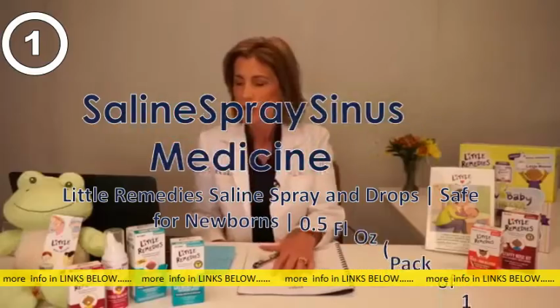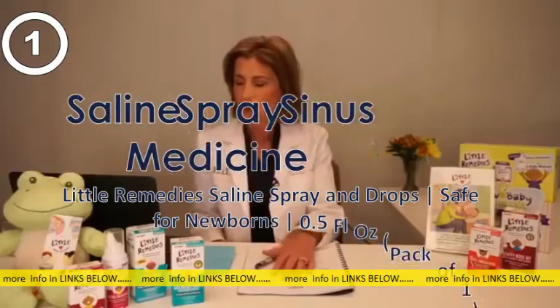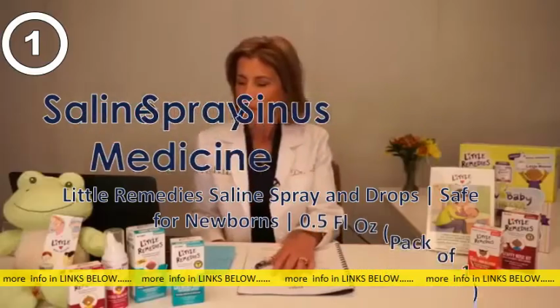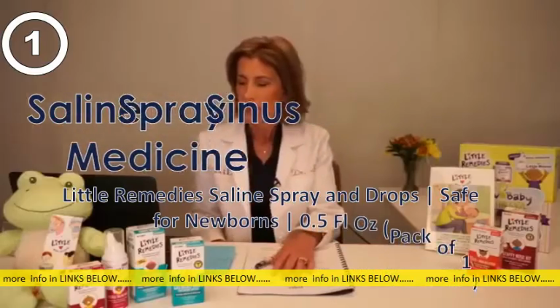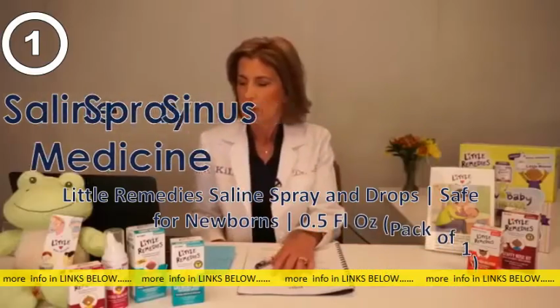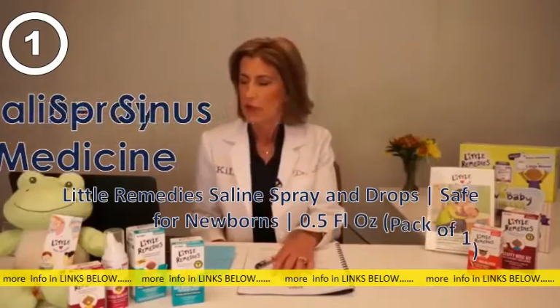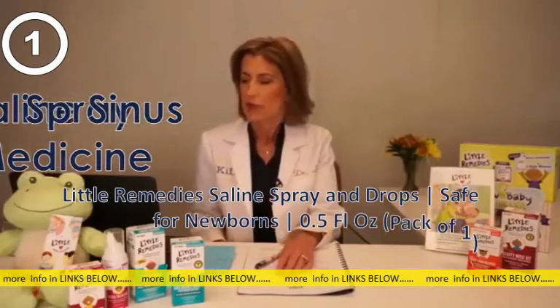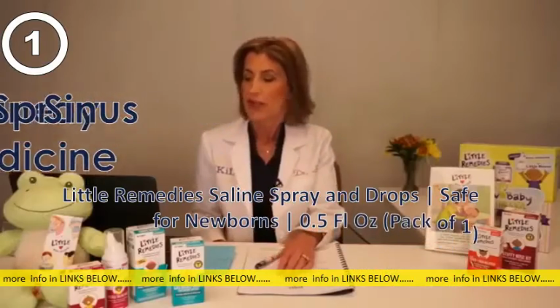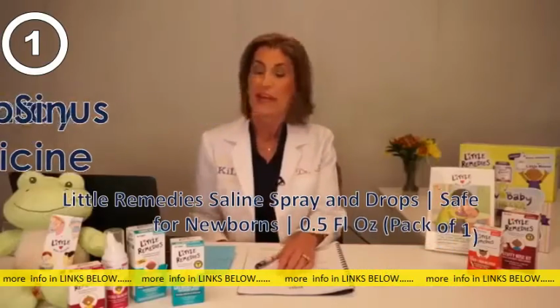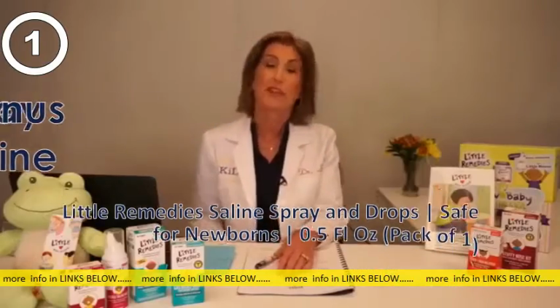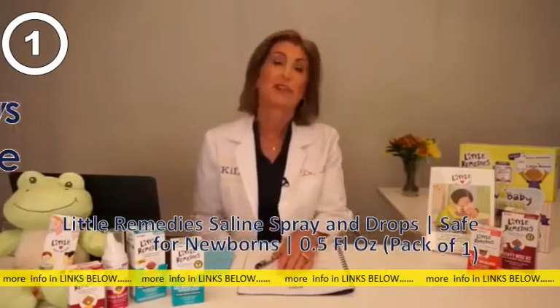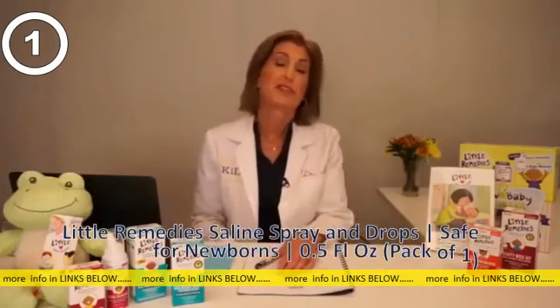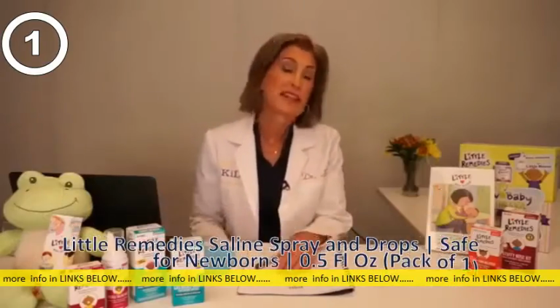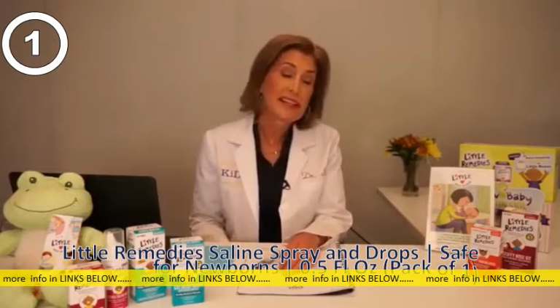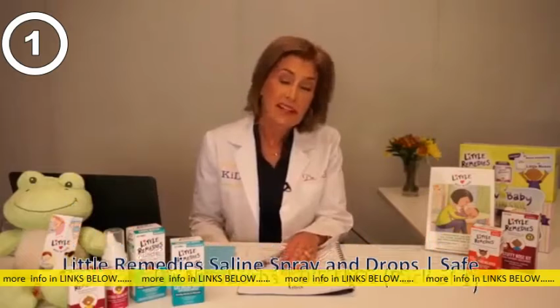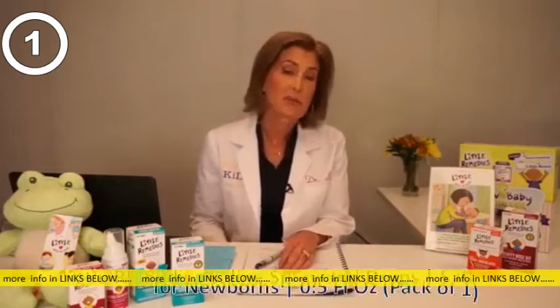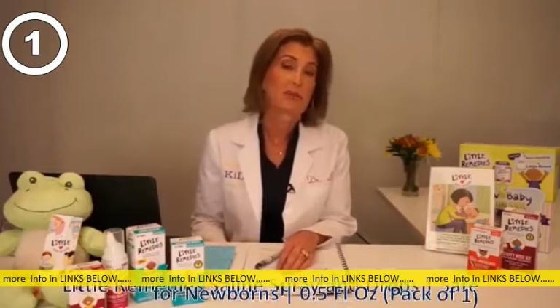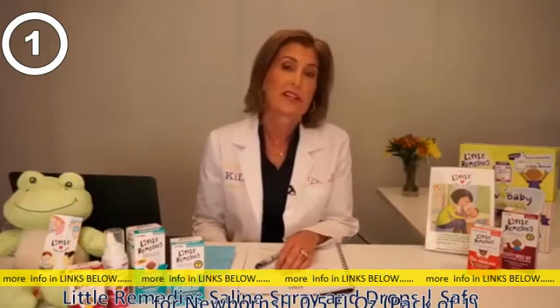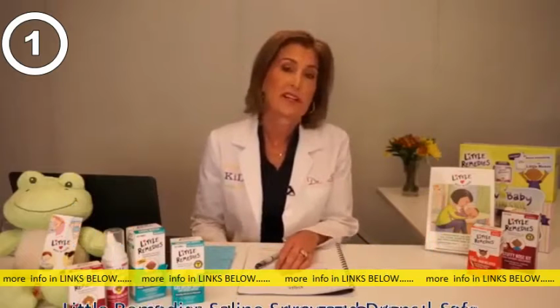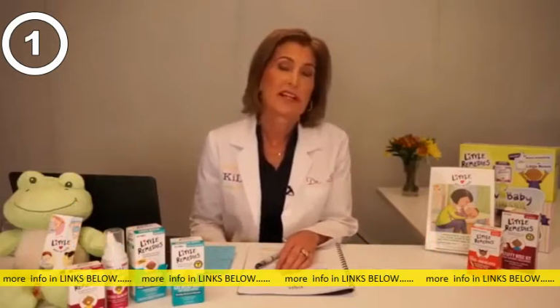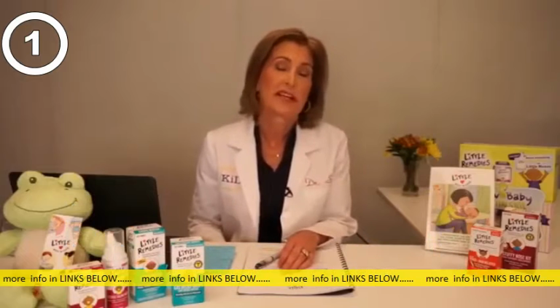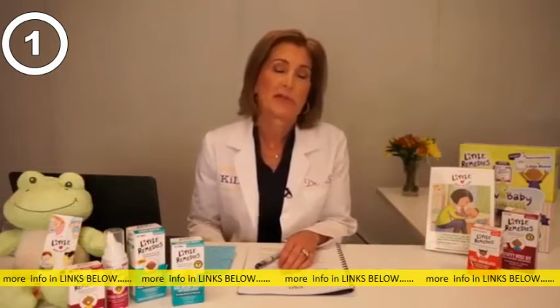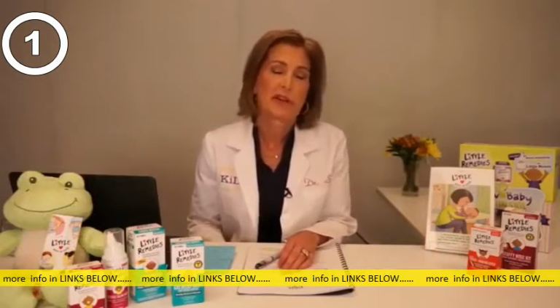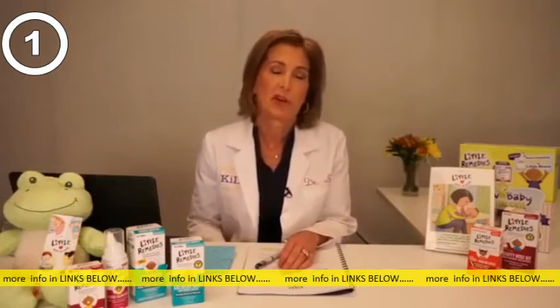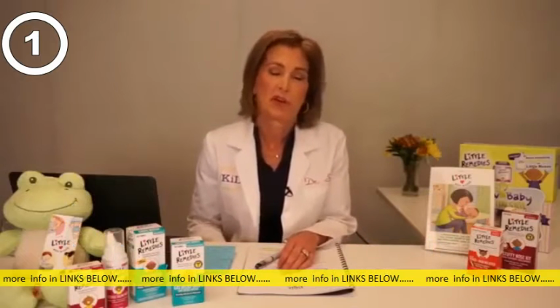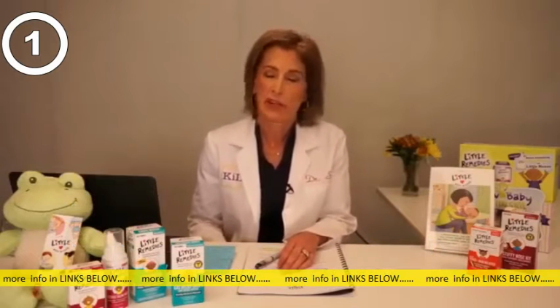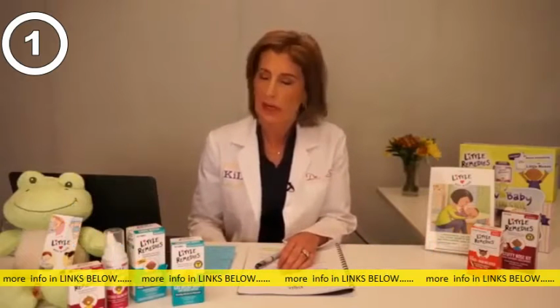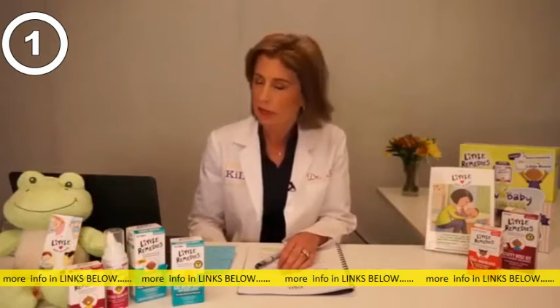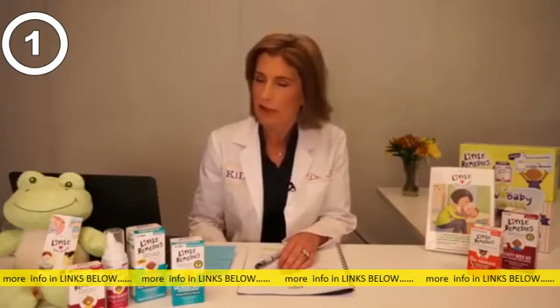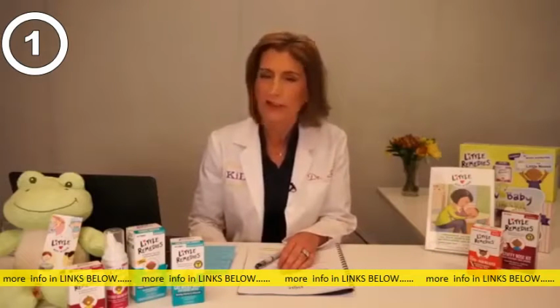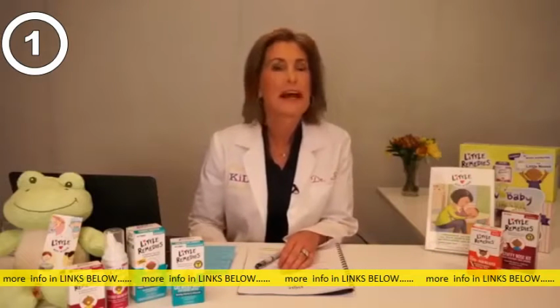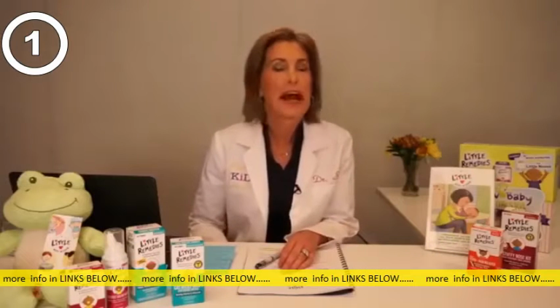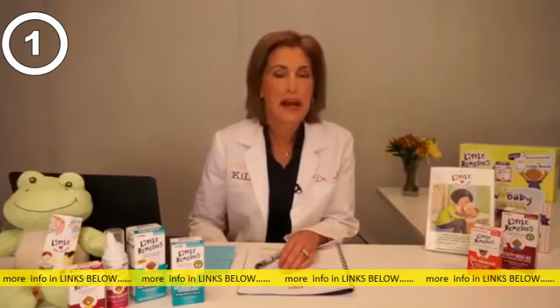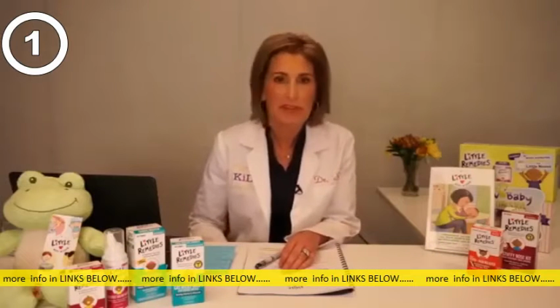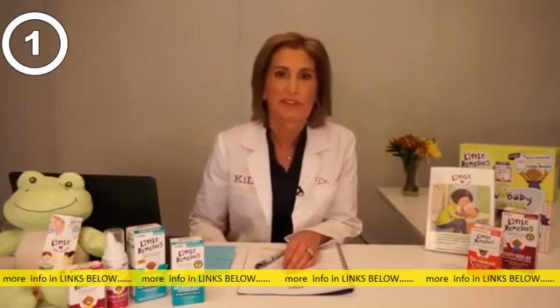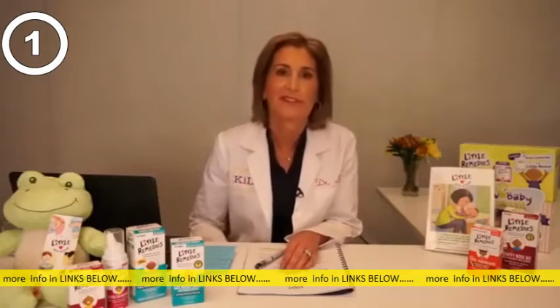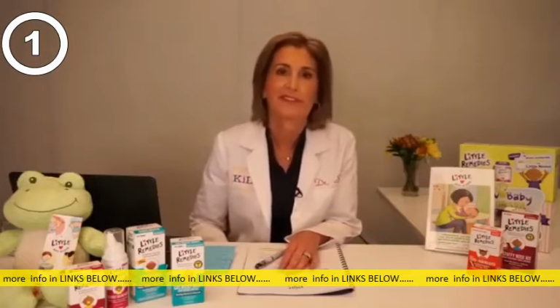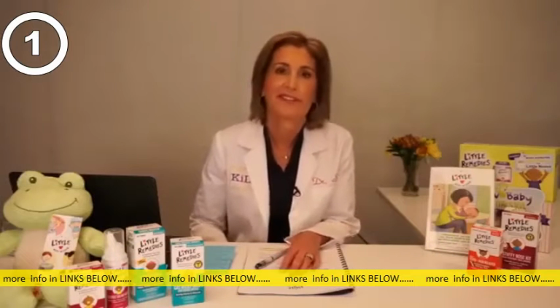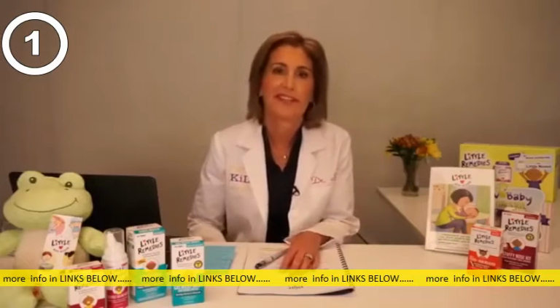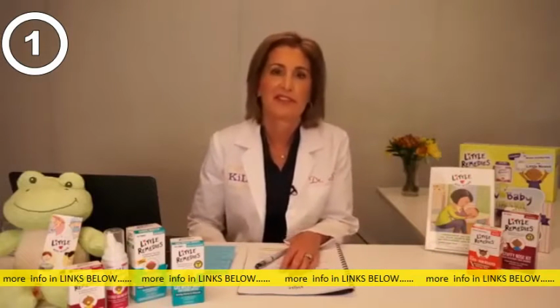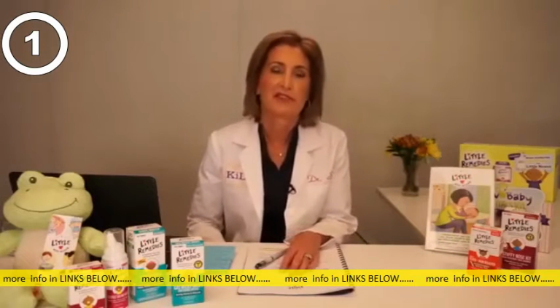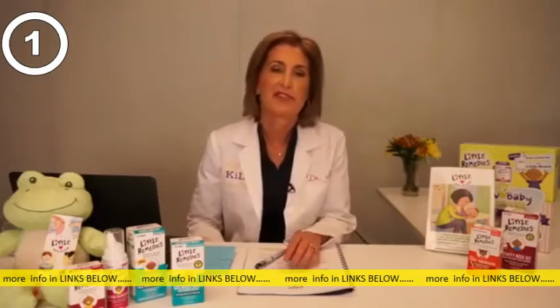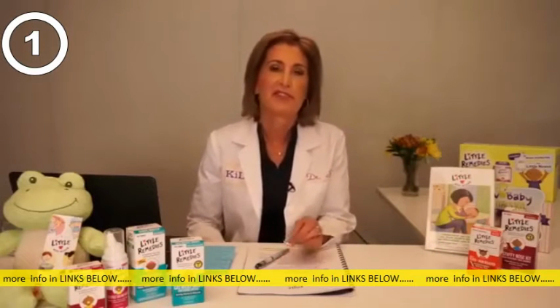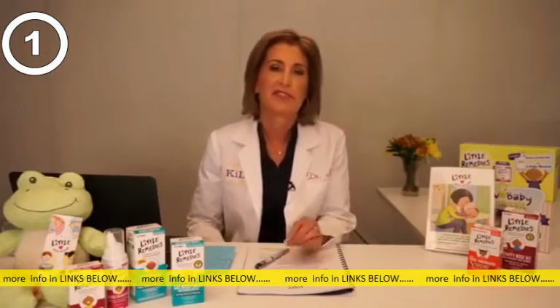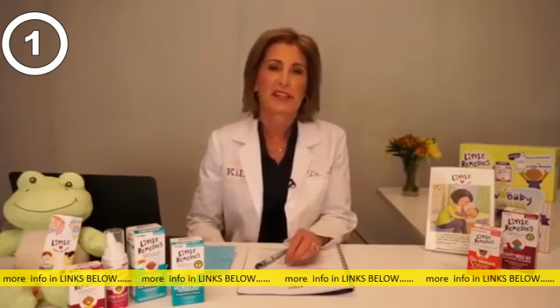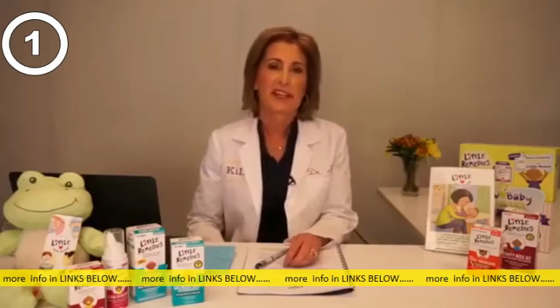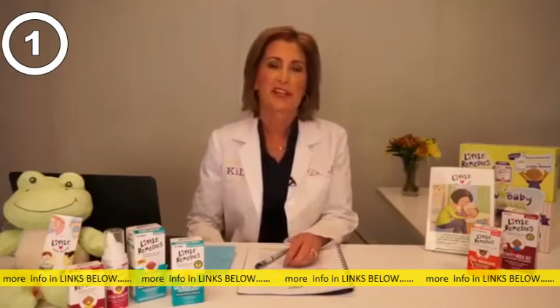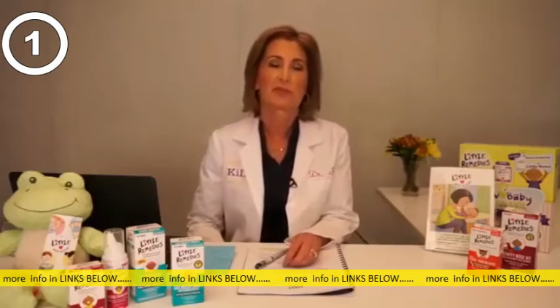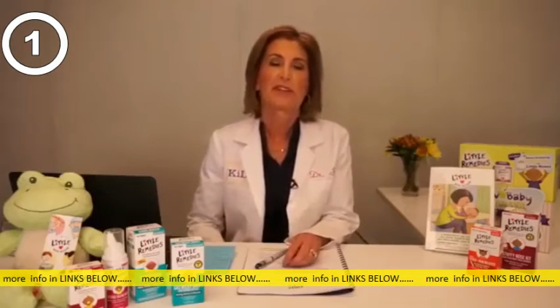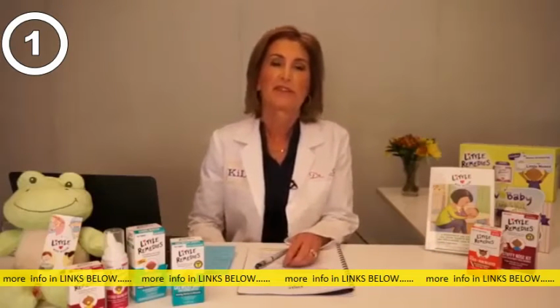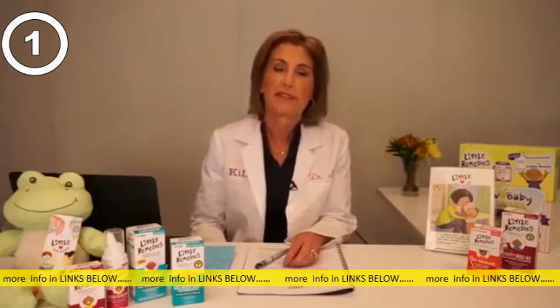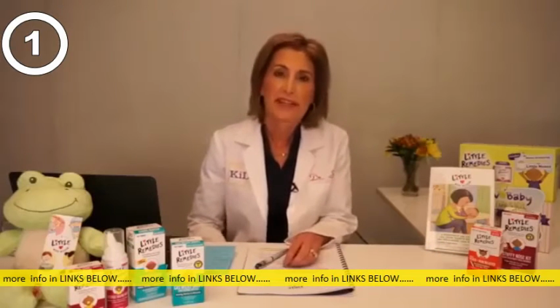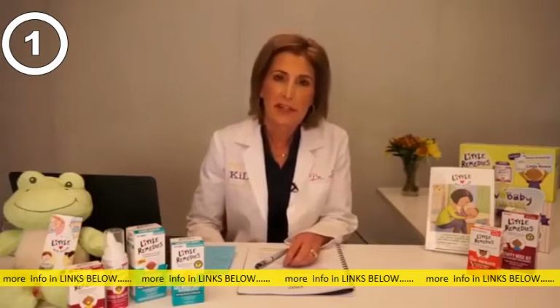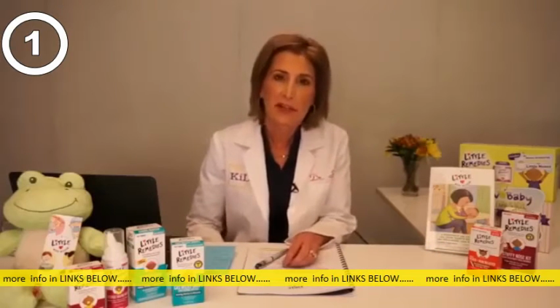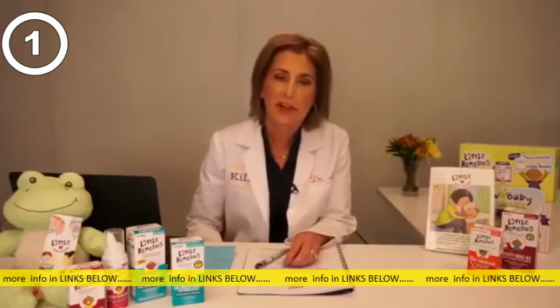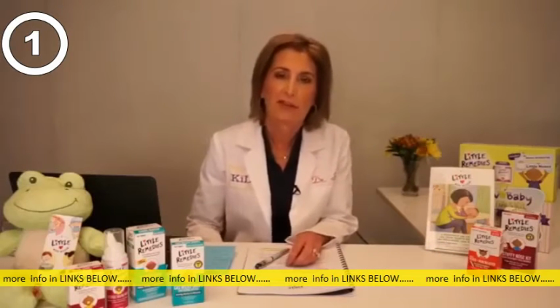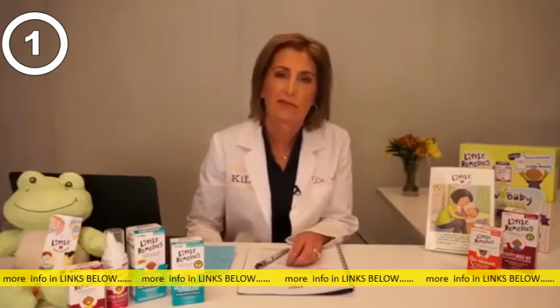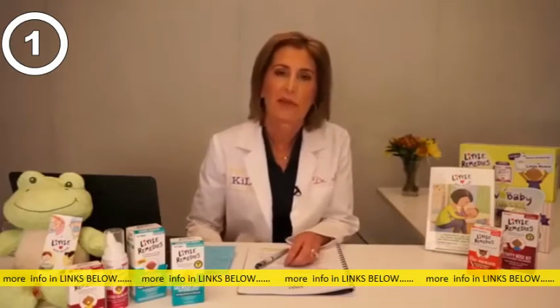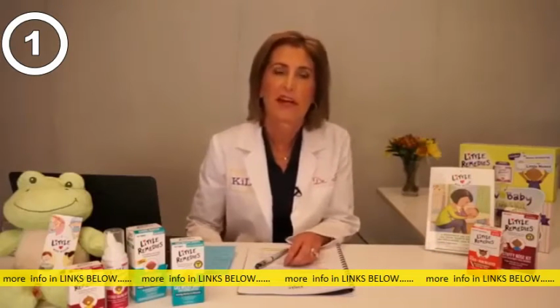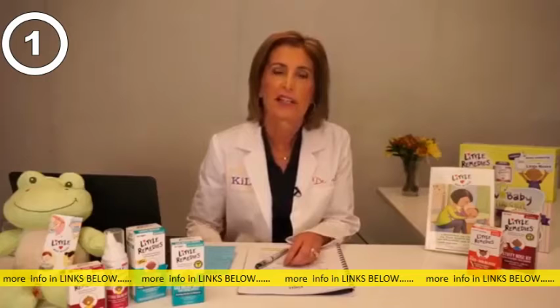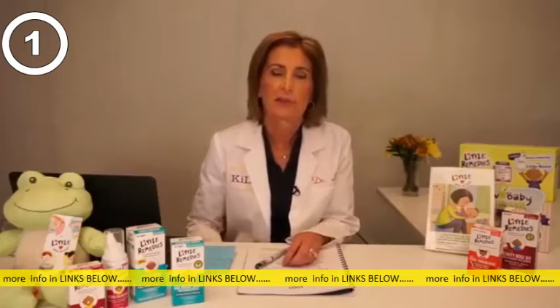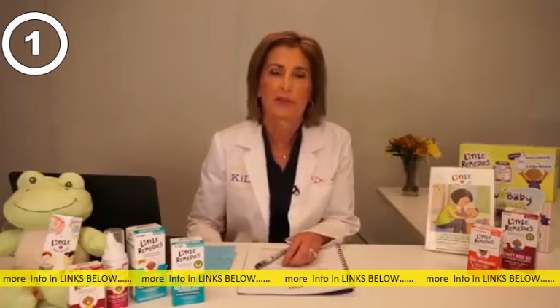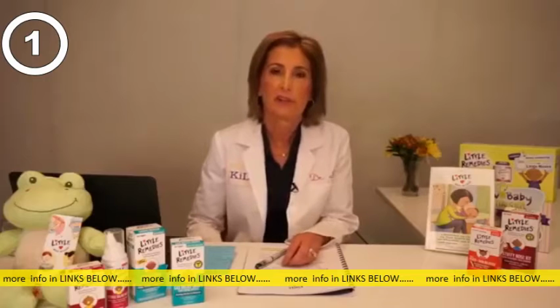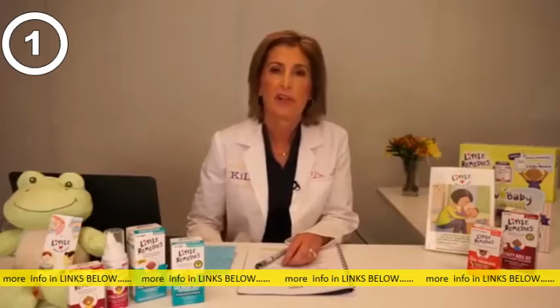Erika wants to know: can I use a saline spray on an eight week old? Erika, absolutely. You can use saline spray from the day you get home from the hospital.